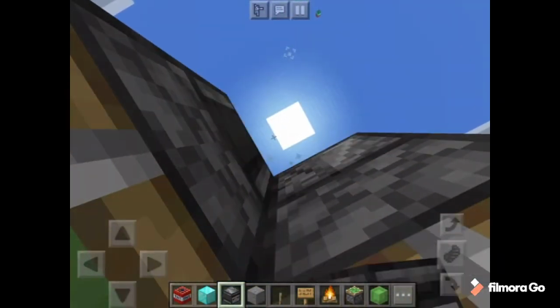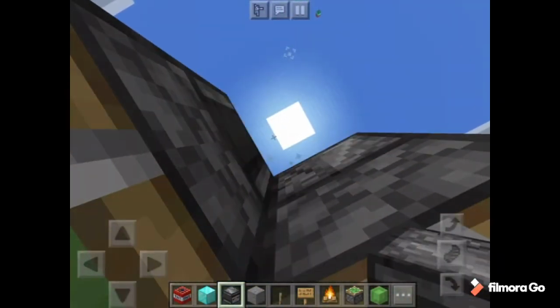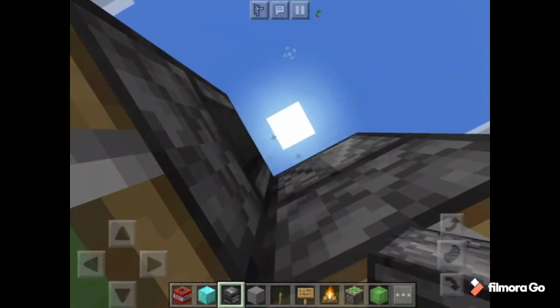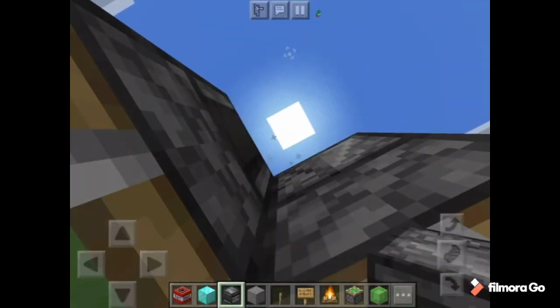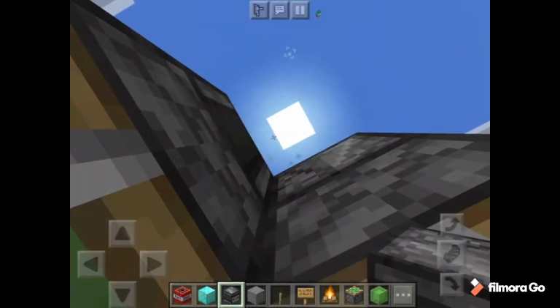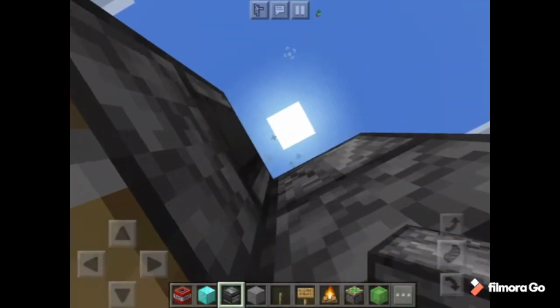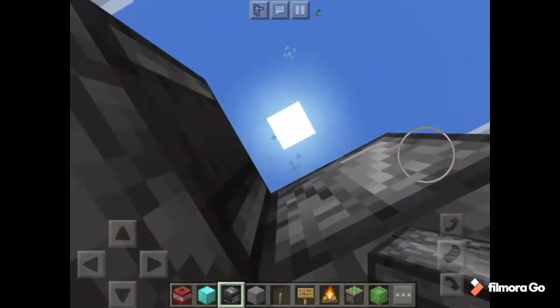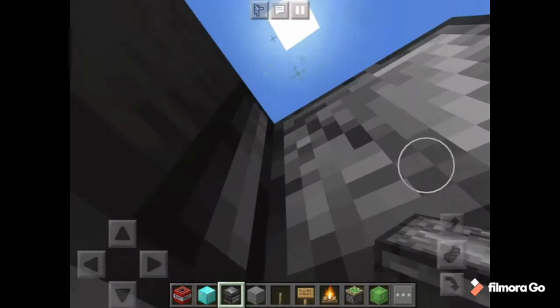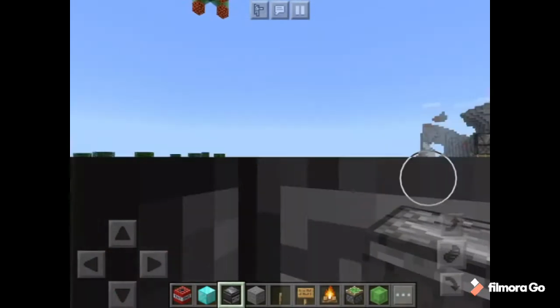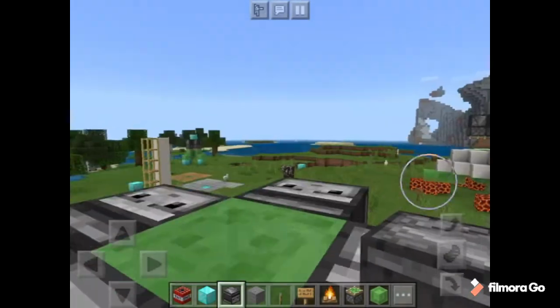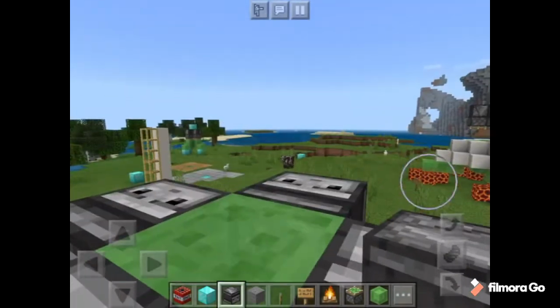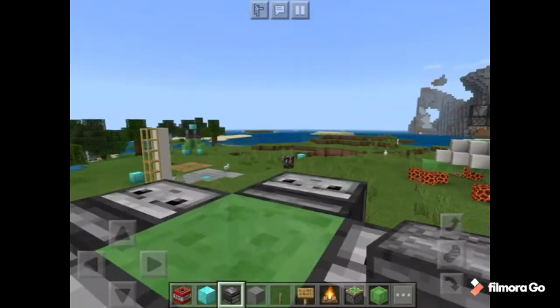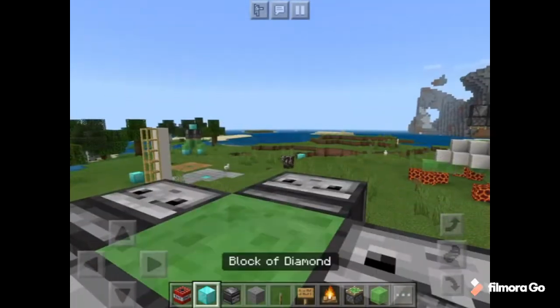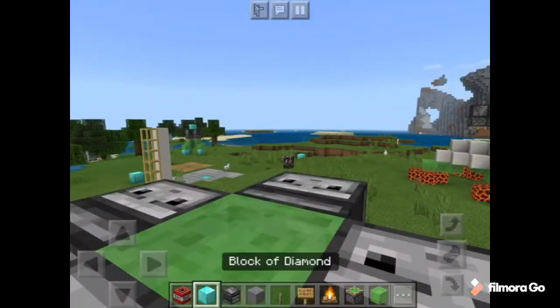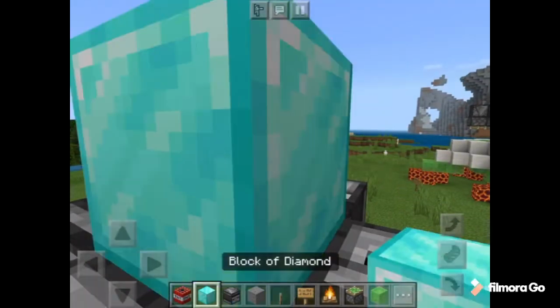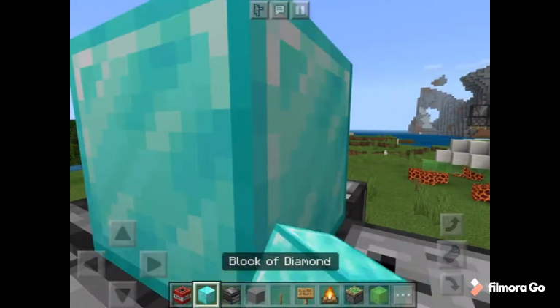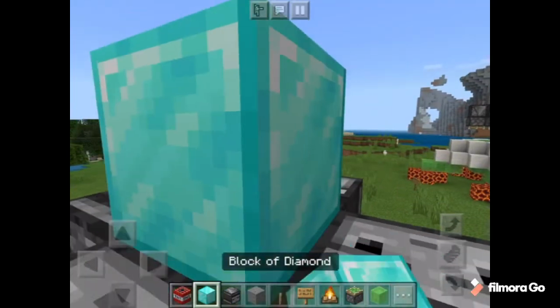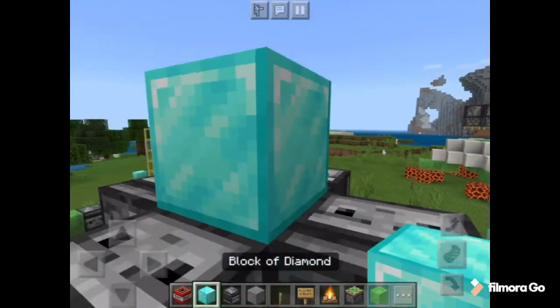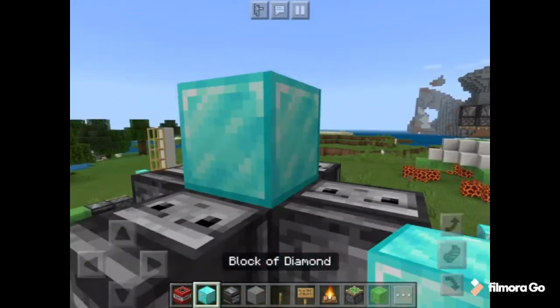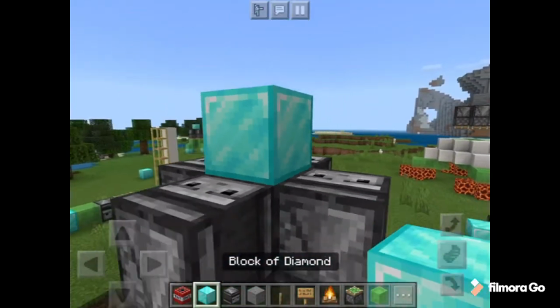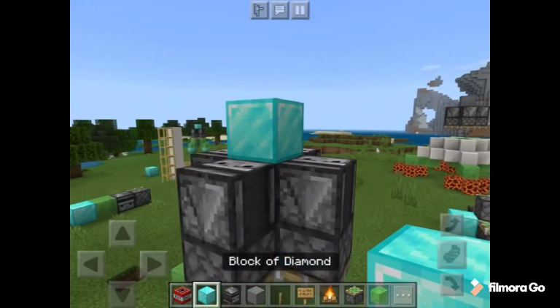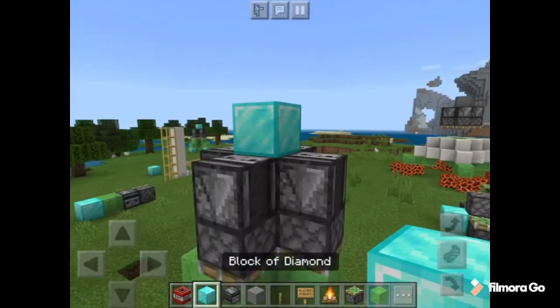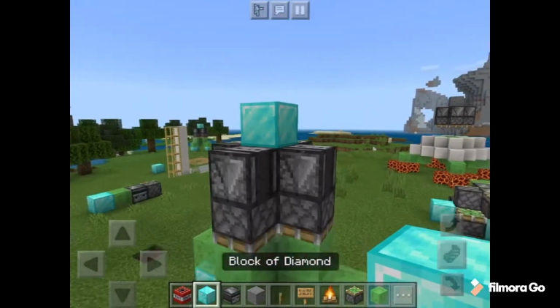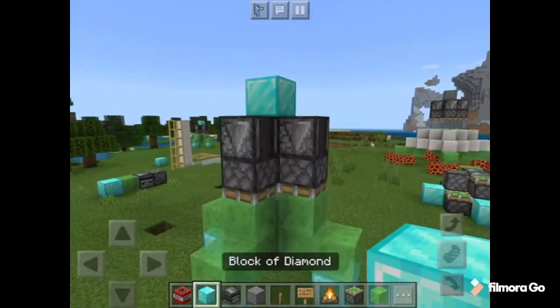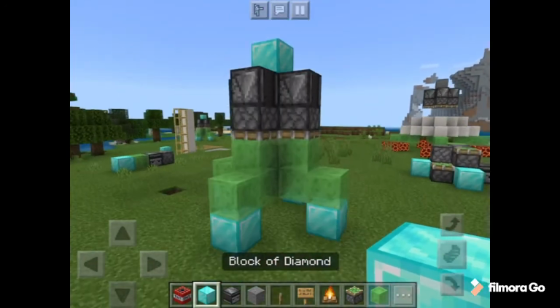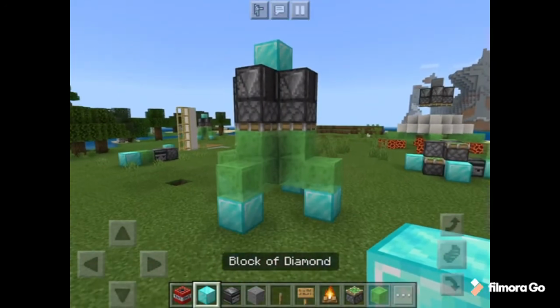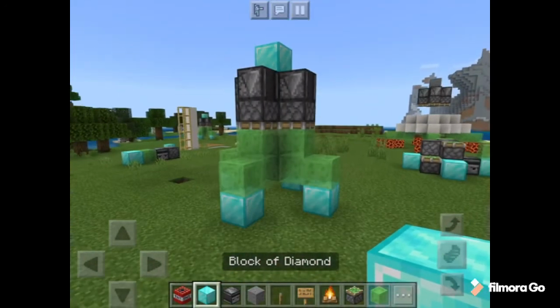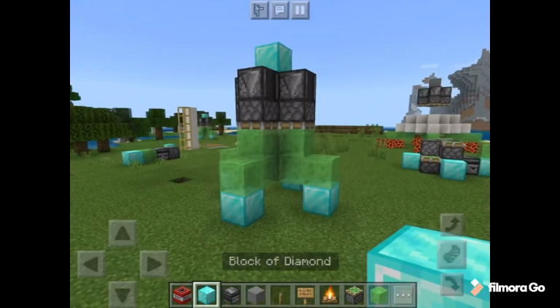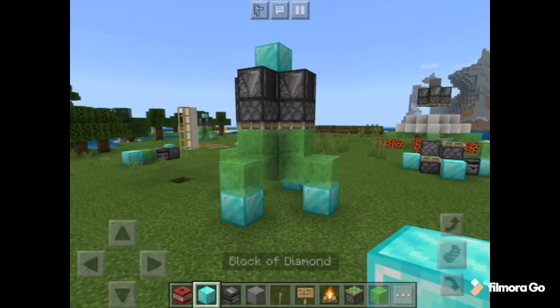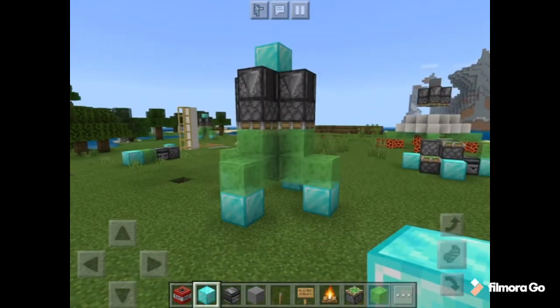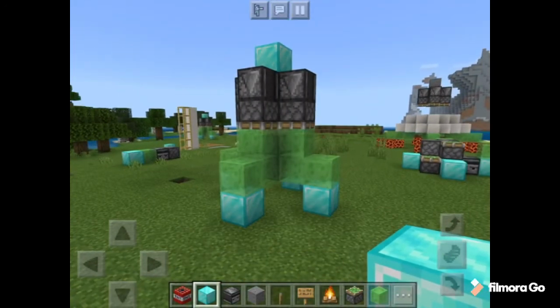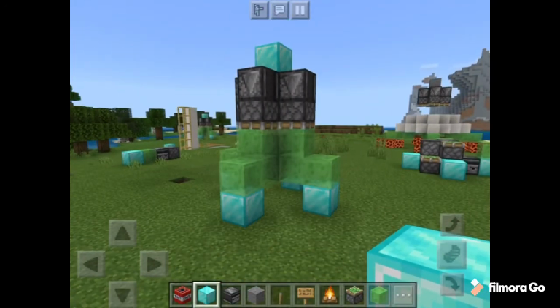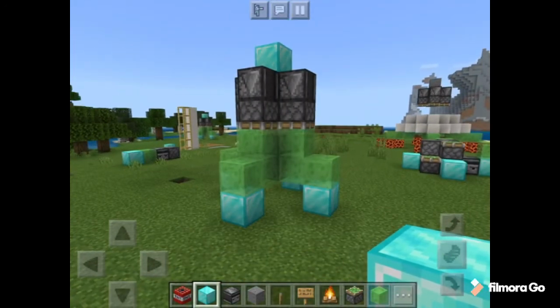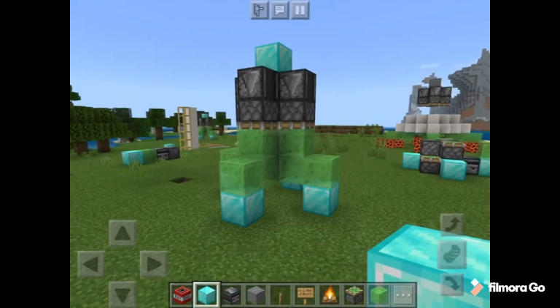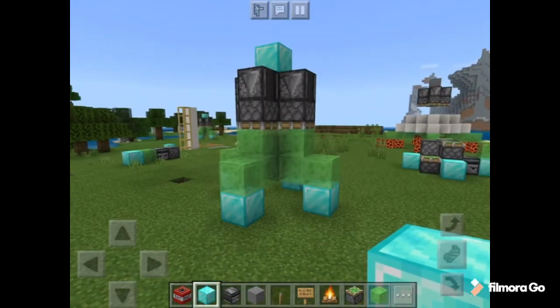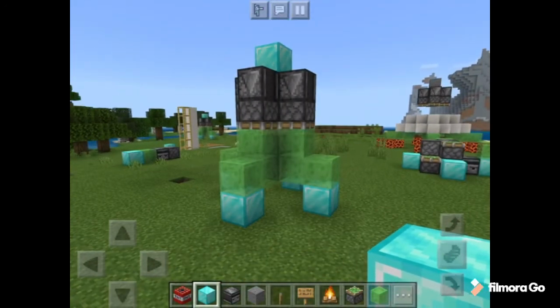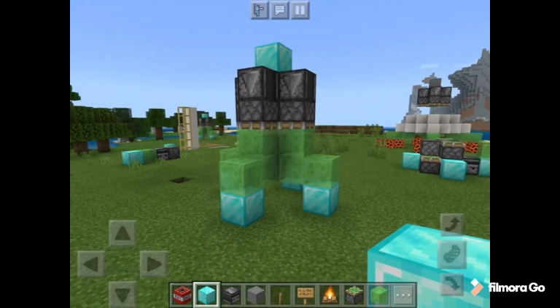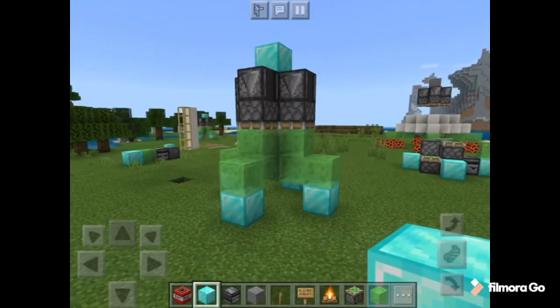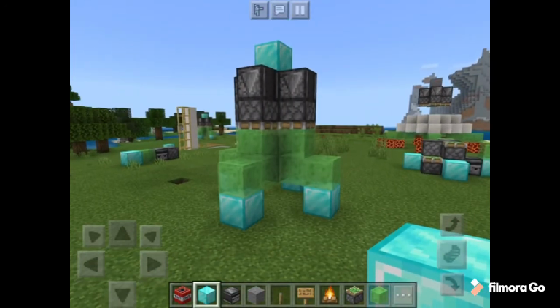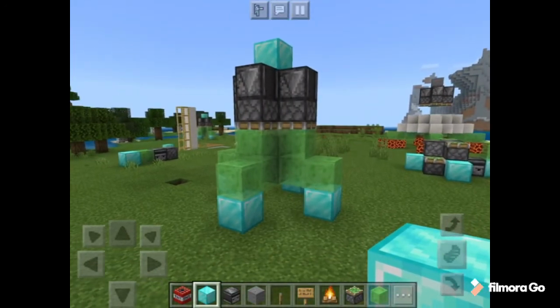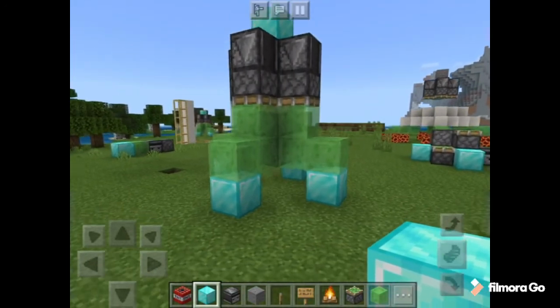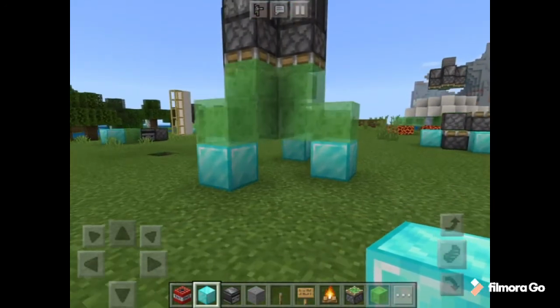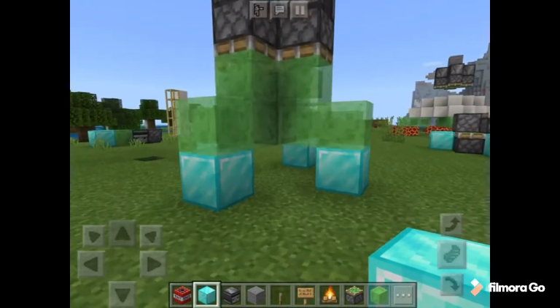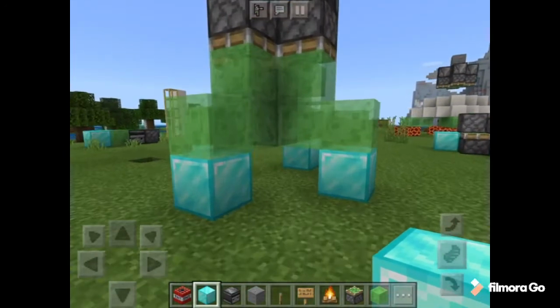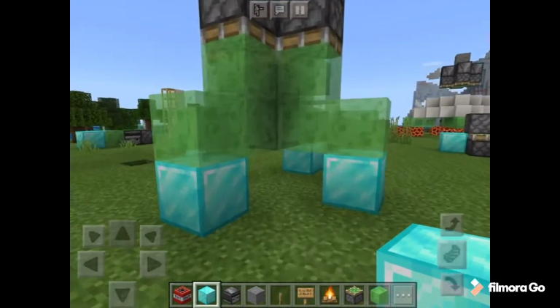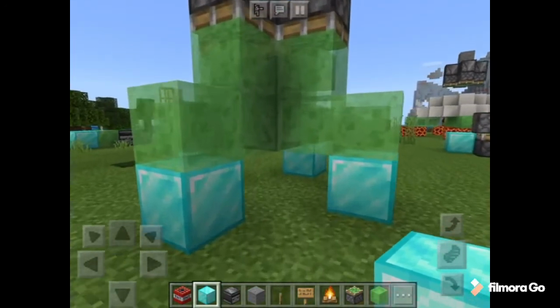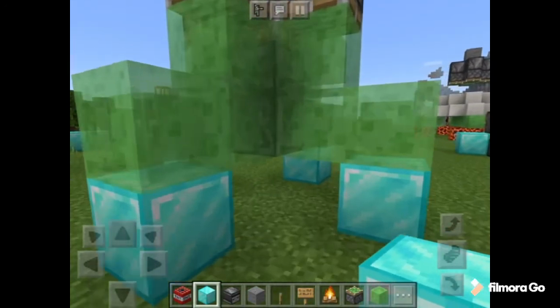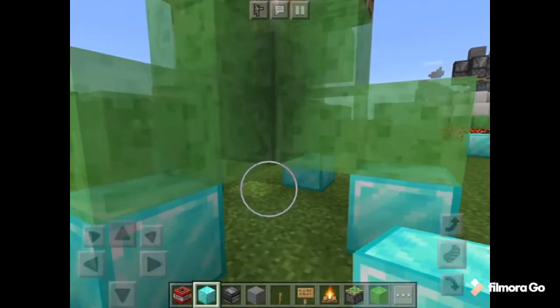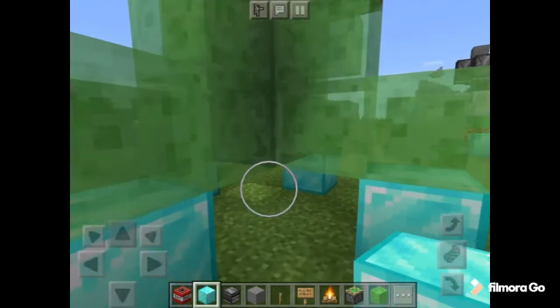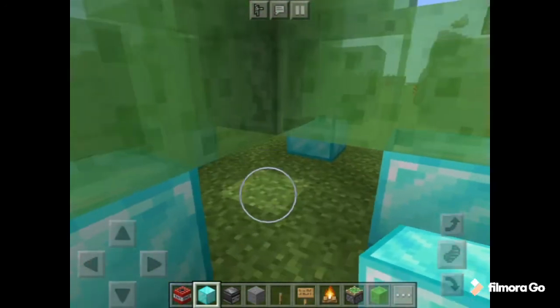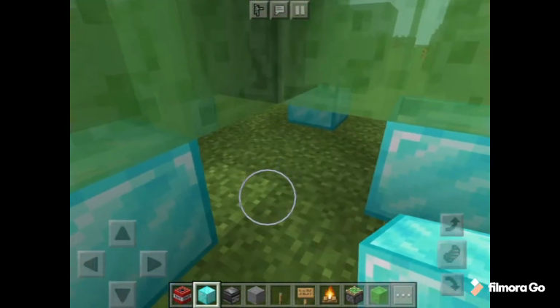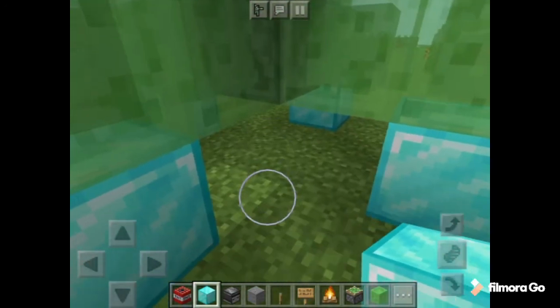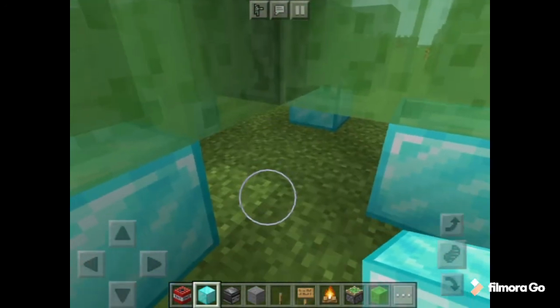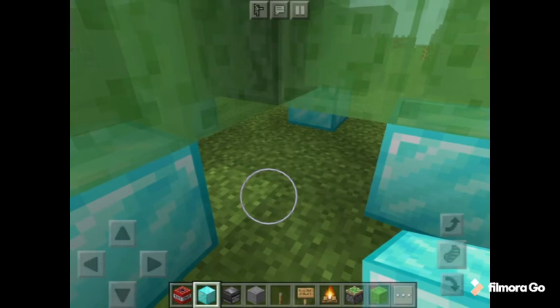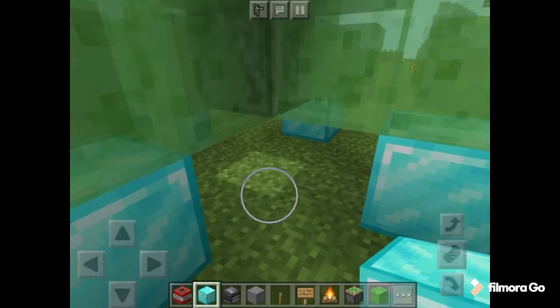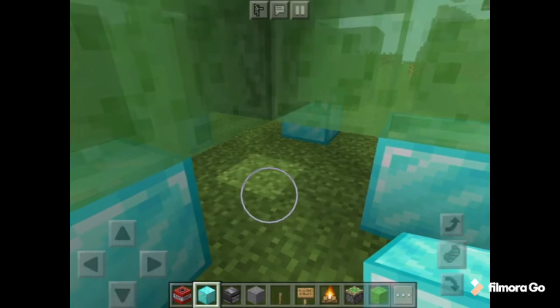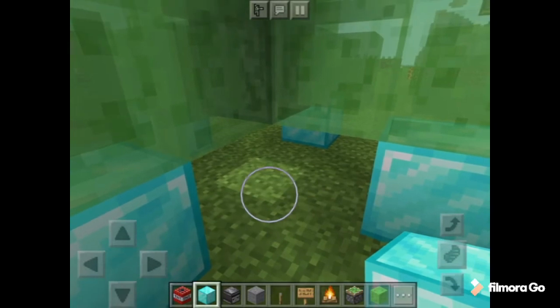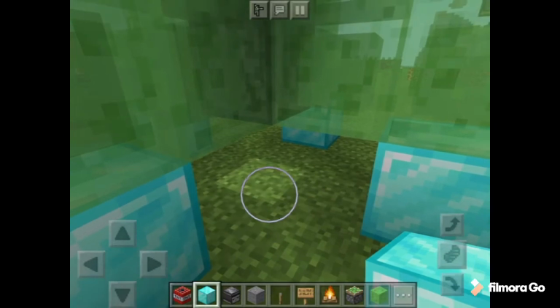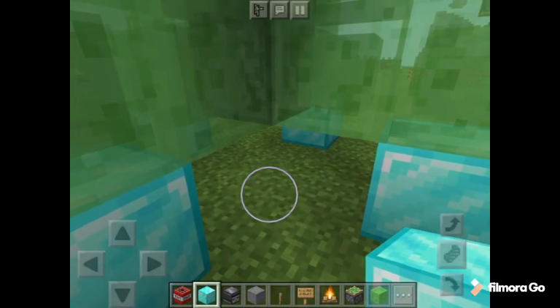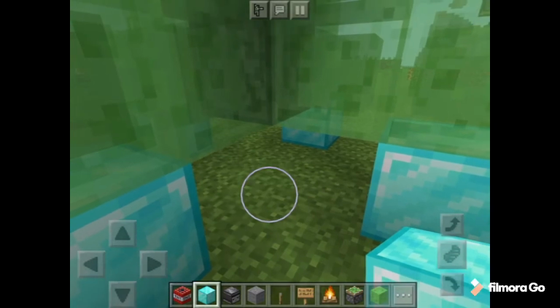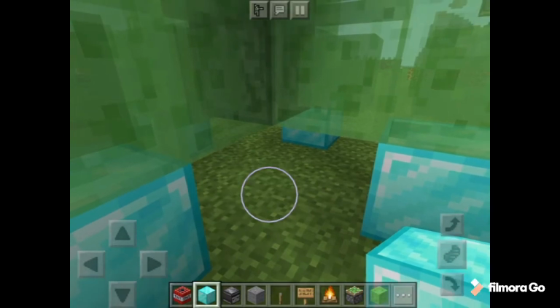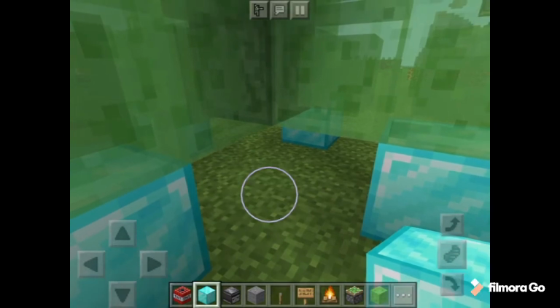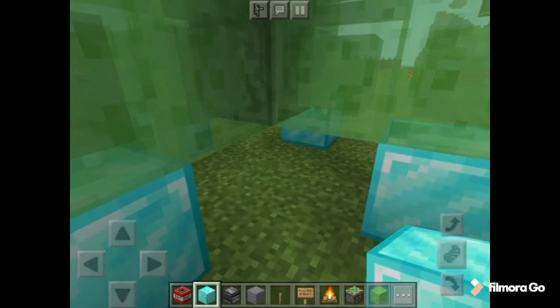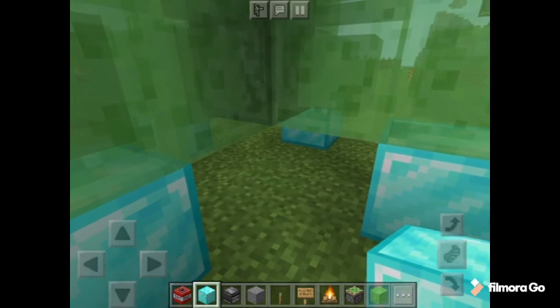Last step: place a block on top so you don't bounce. This is your rocket. To activate it, place a block right below the observer.